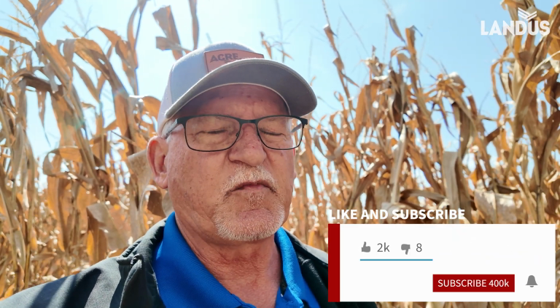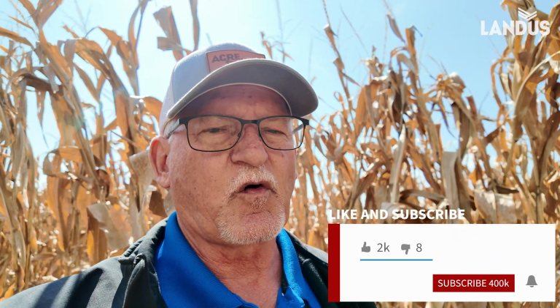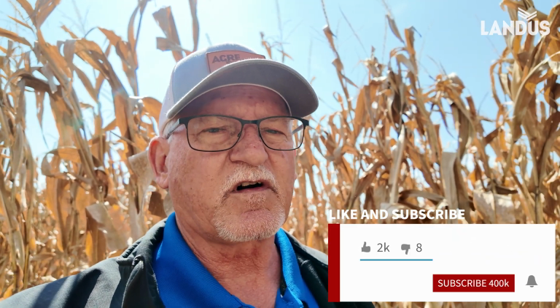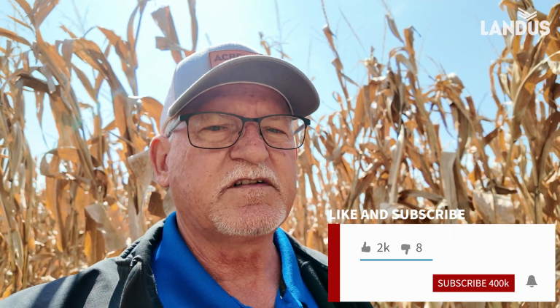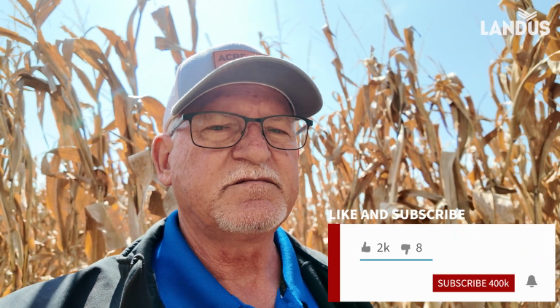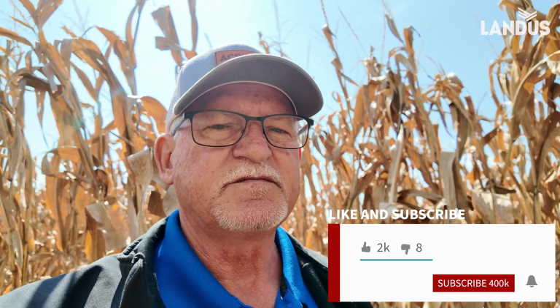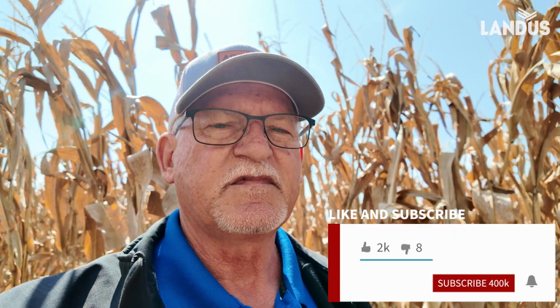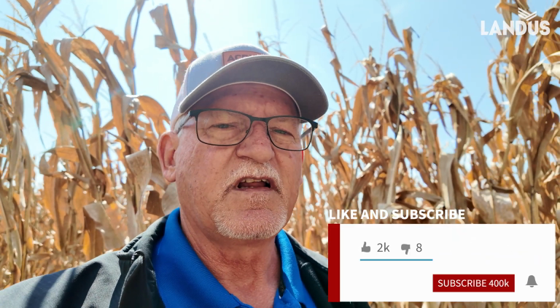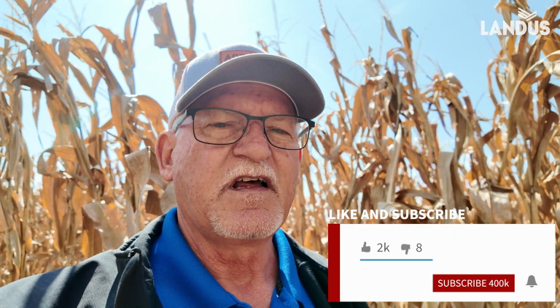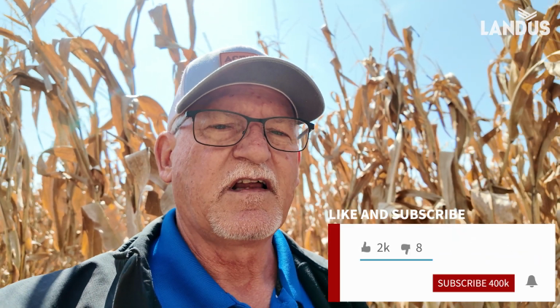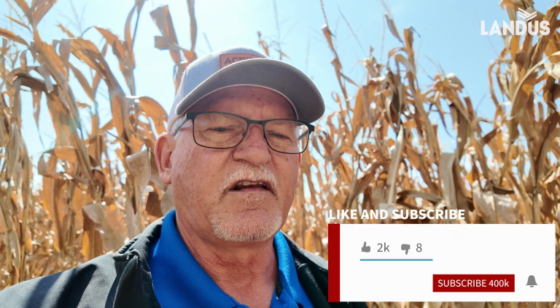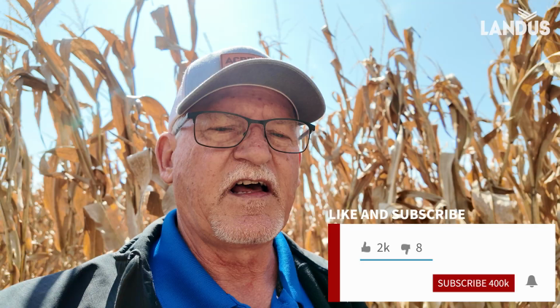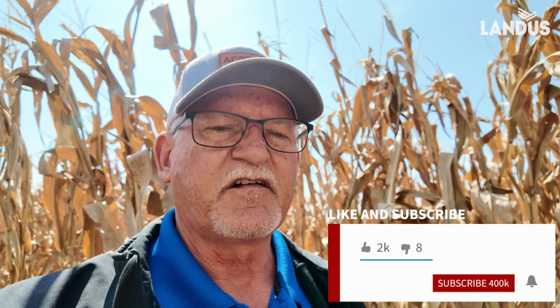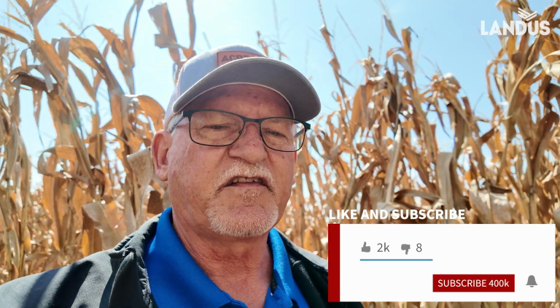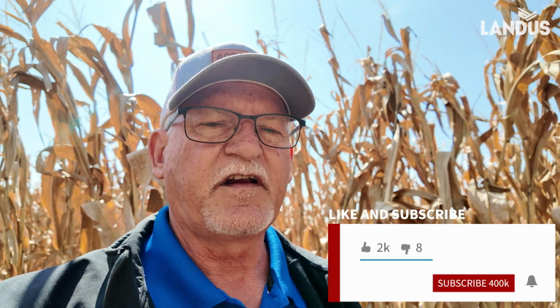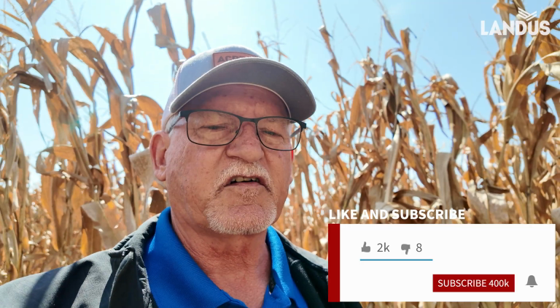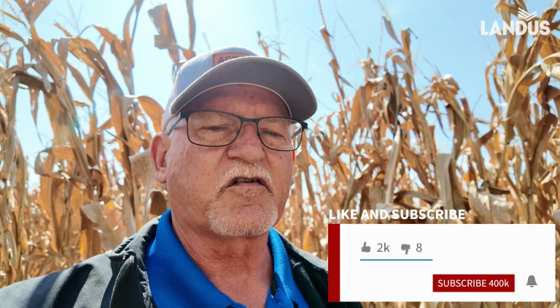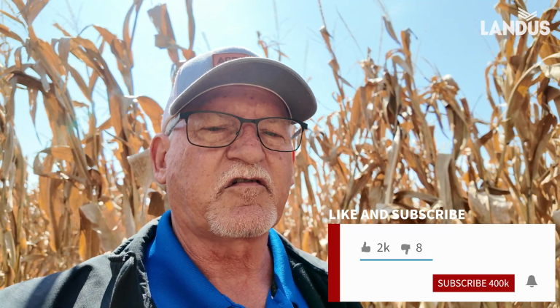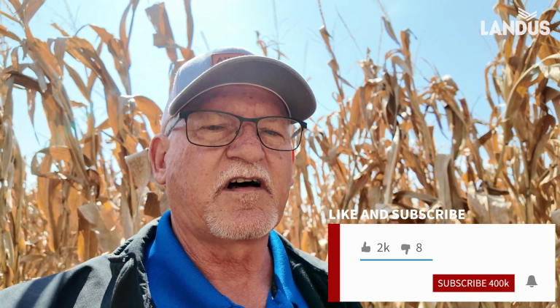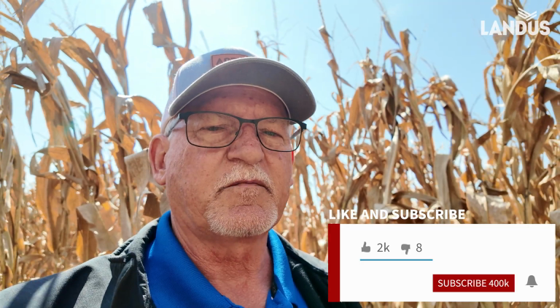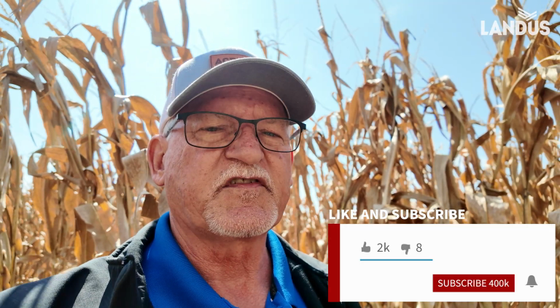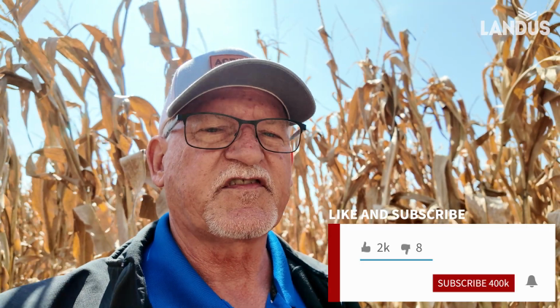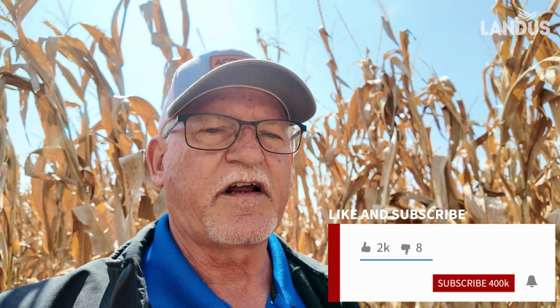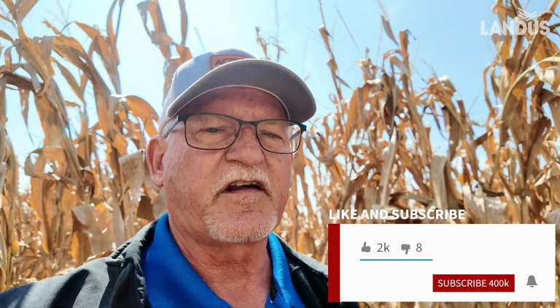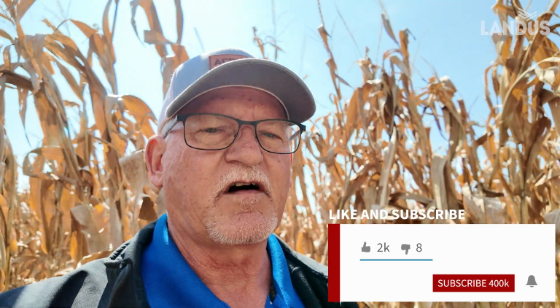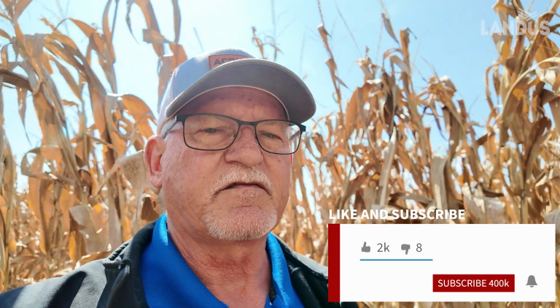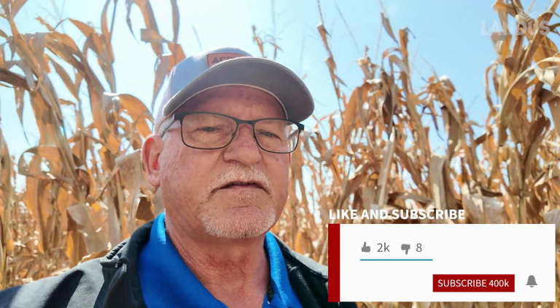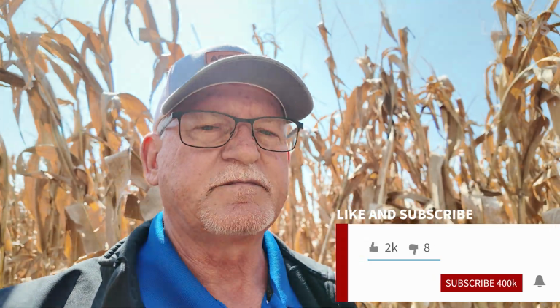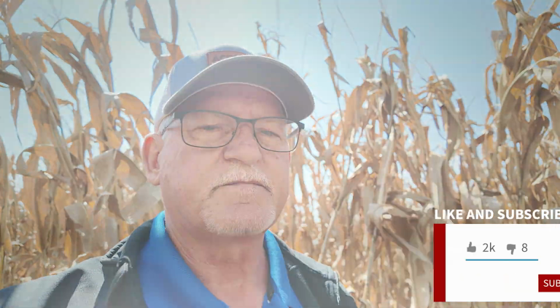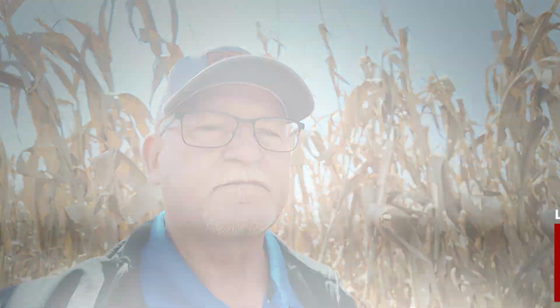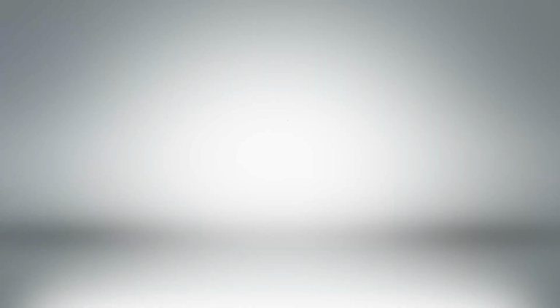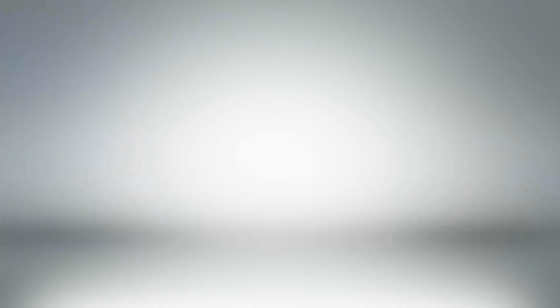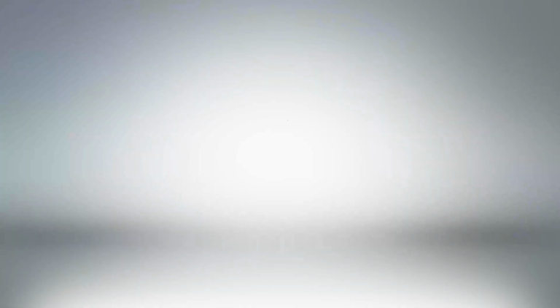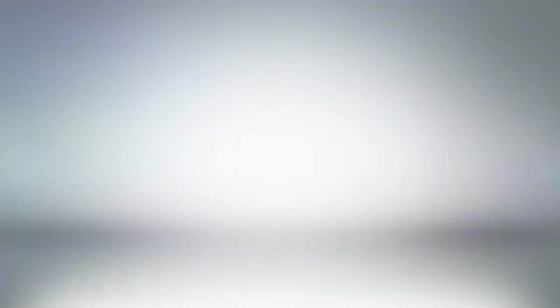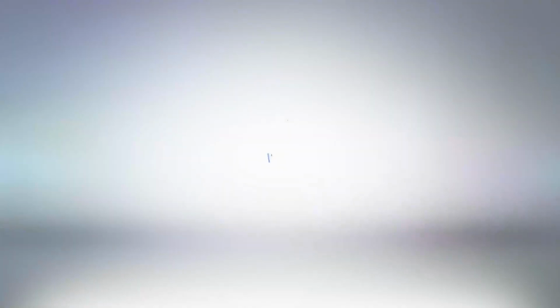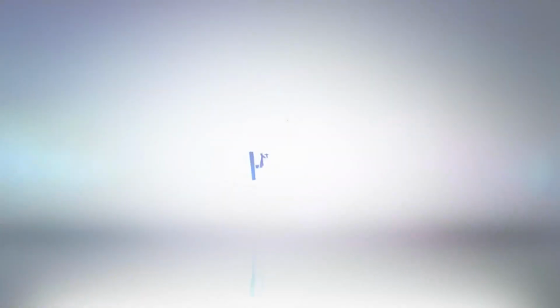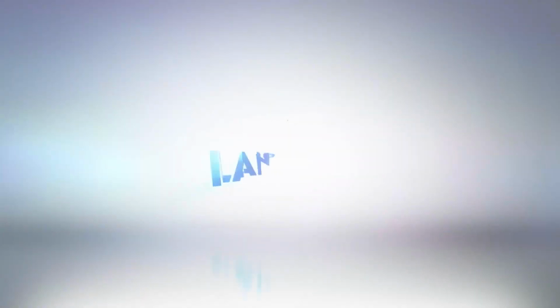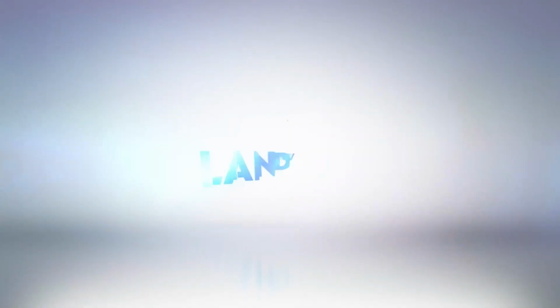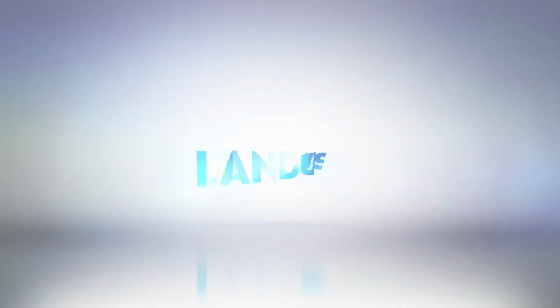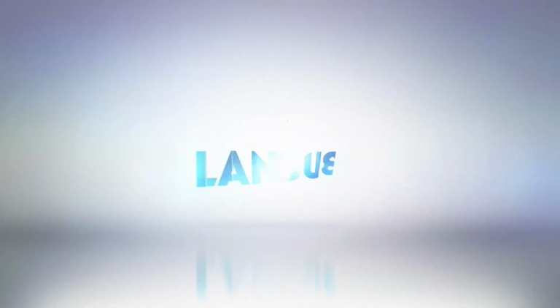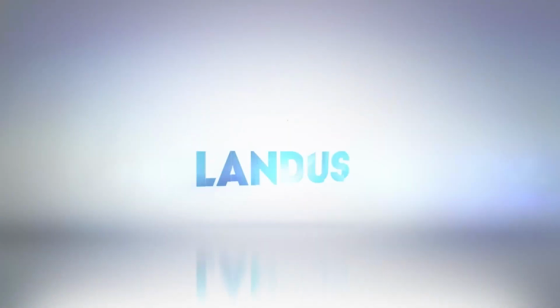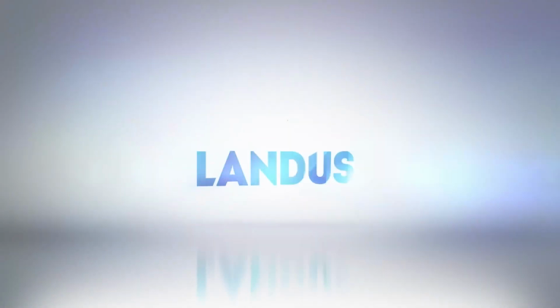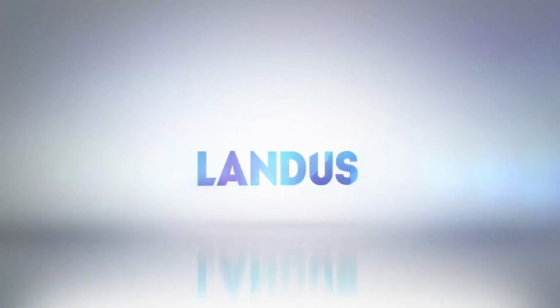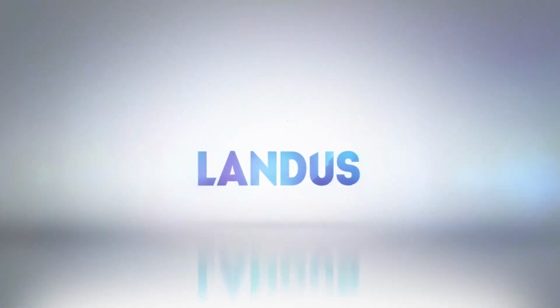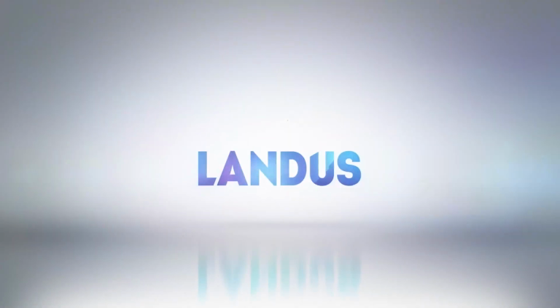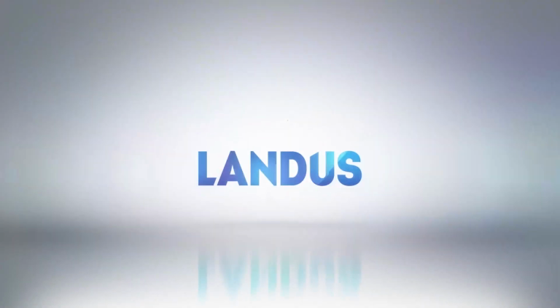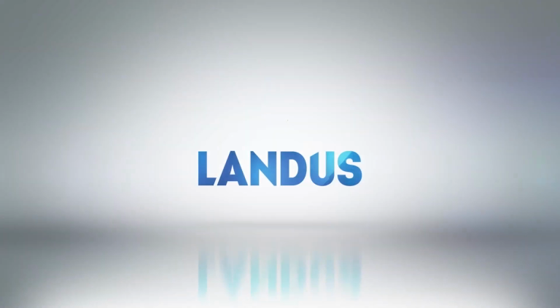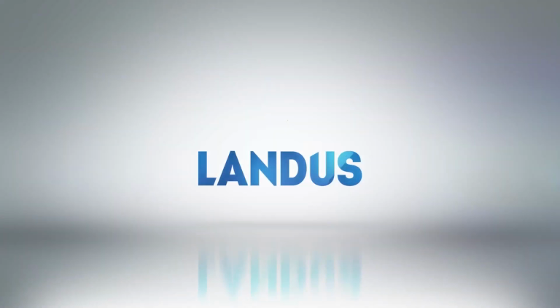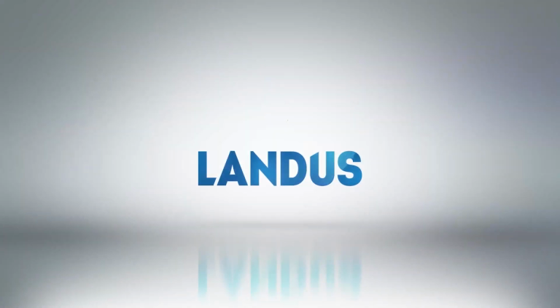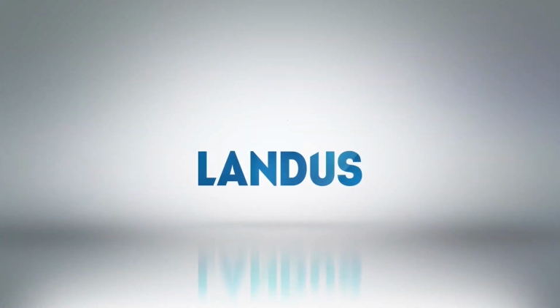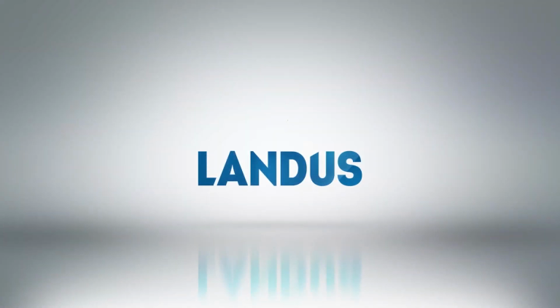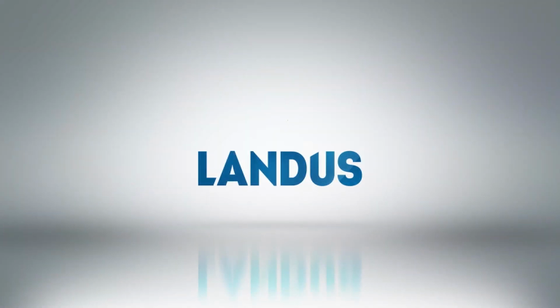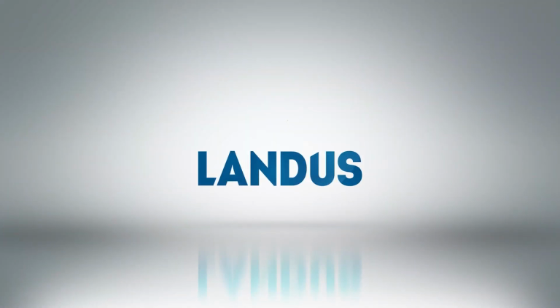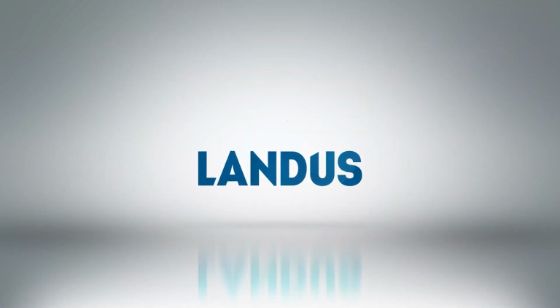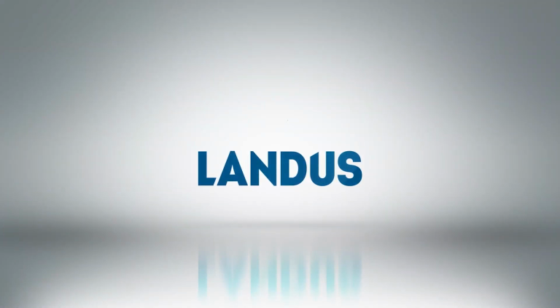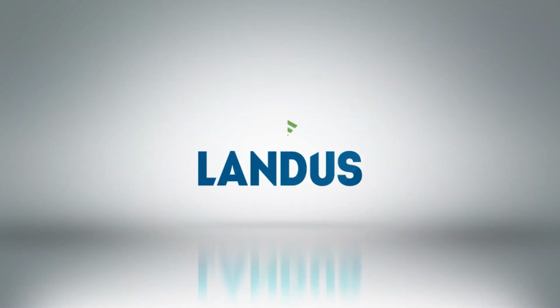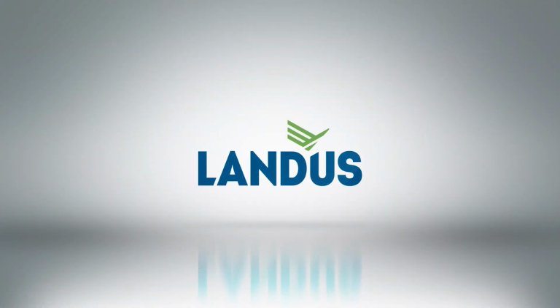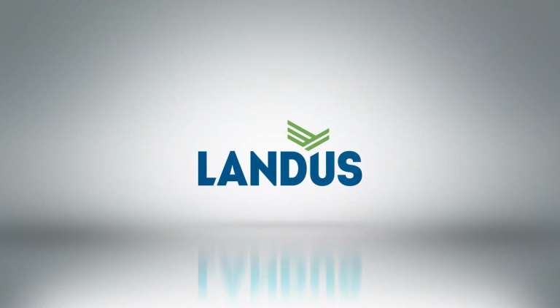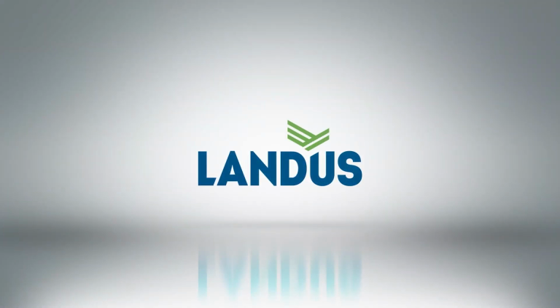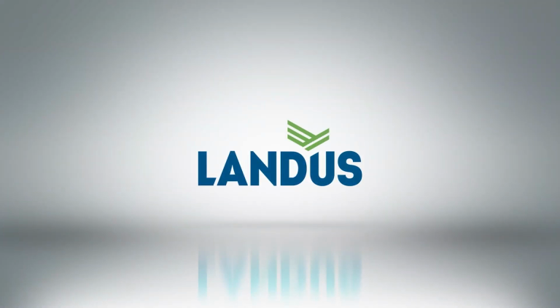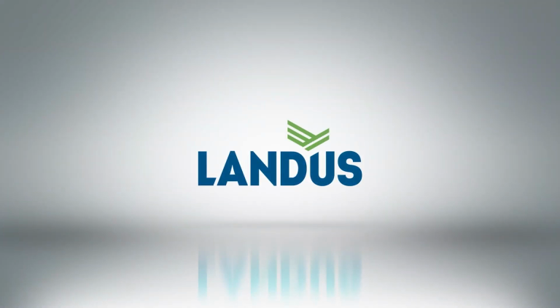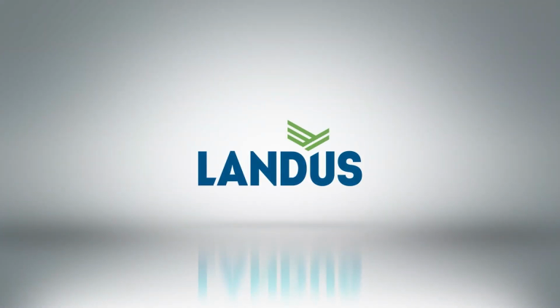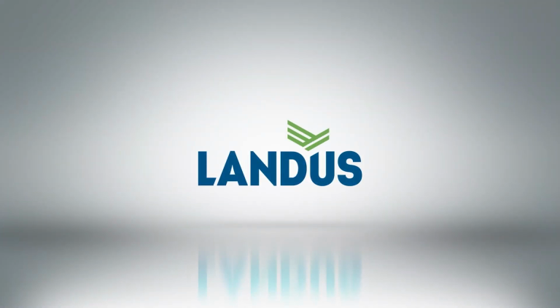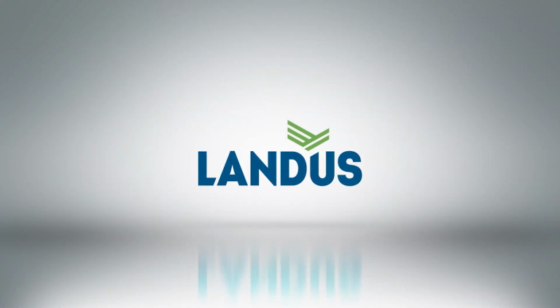Dan Bjorklund, Landis technical agronomist, signing off. Thank you very much for joining us.